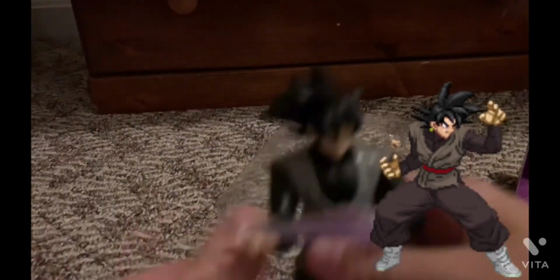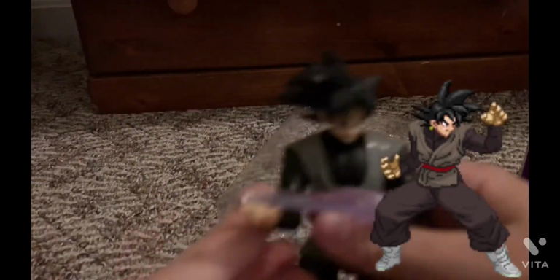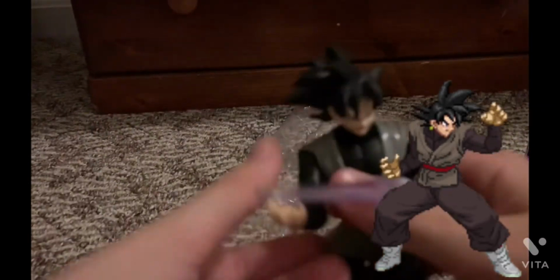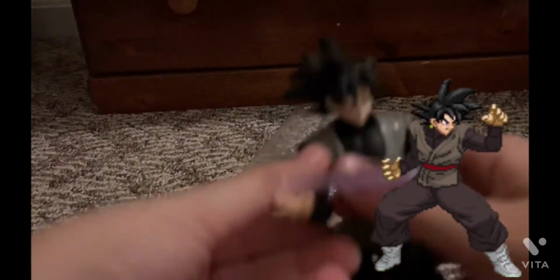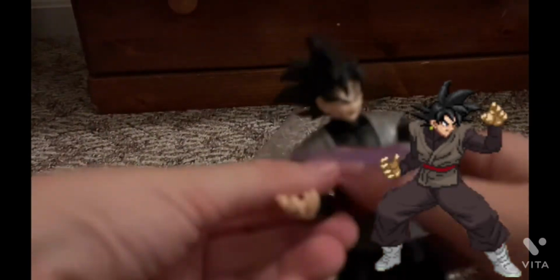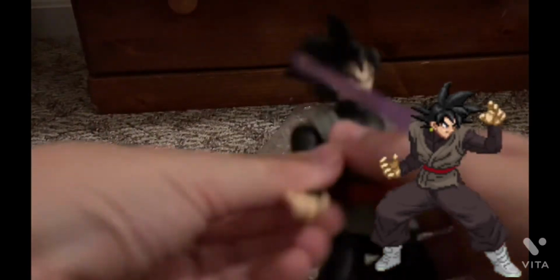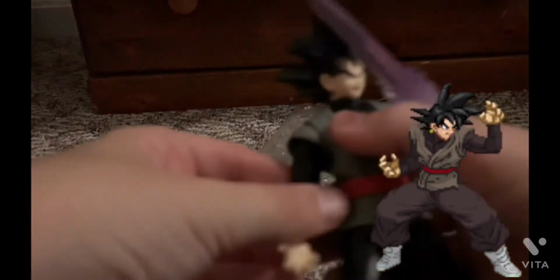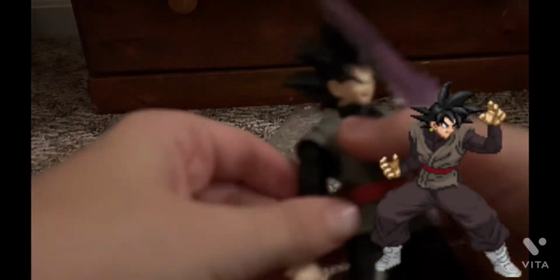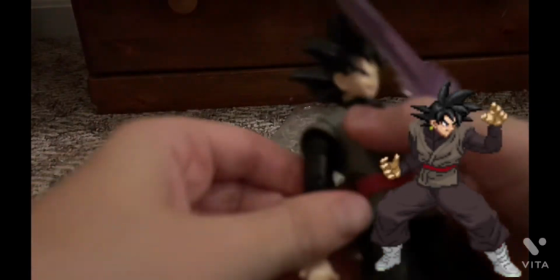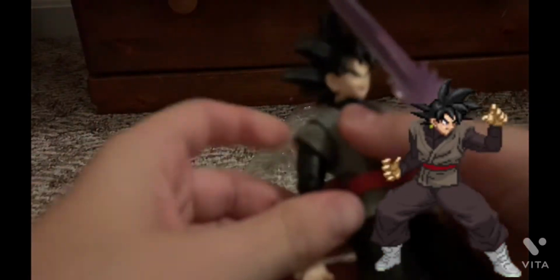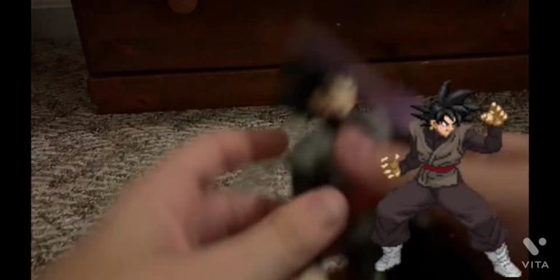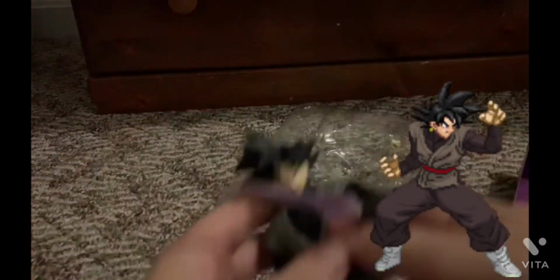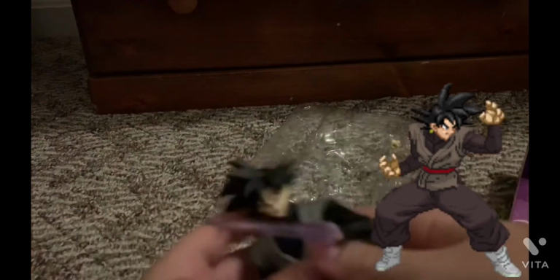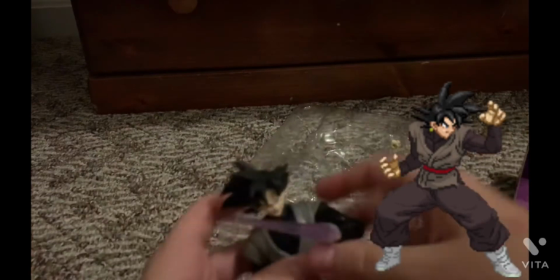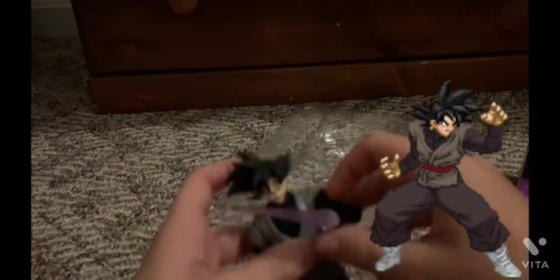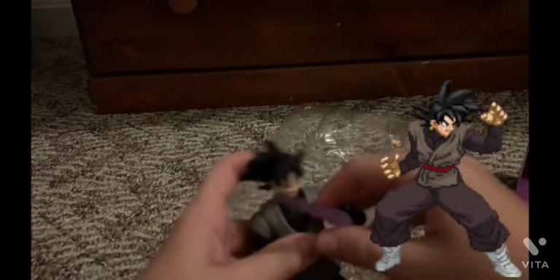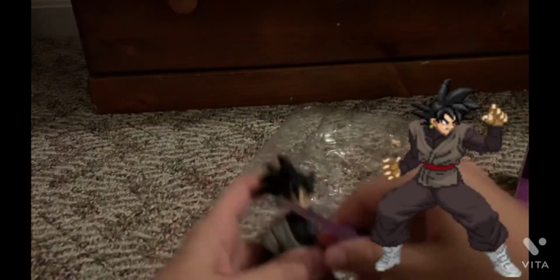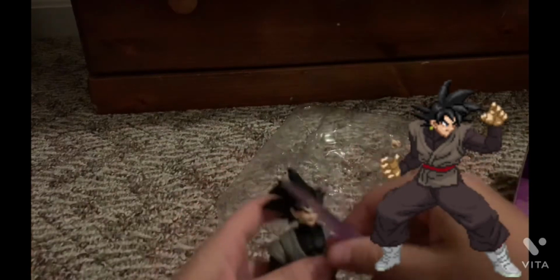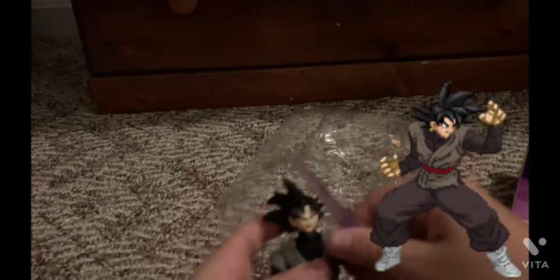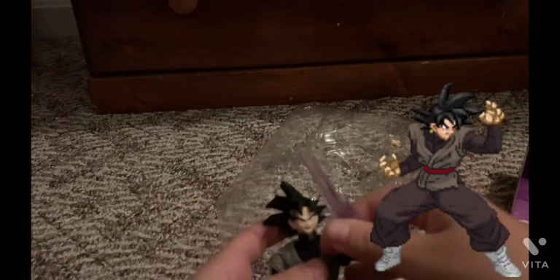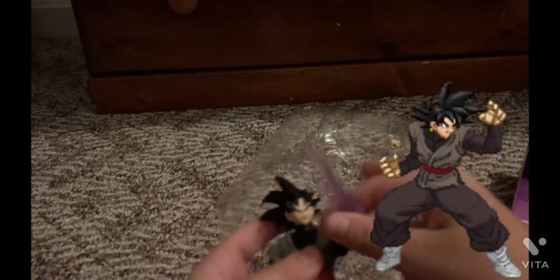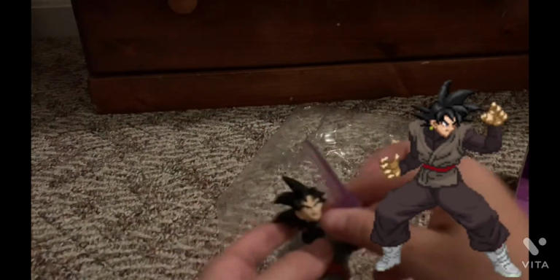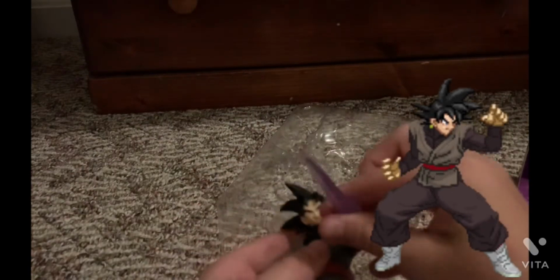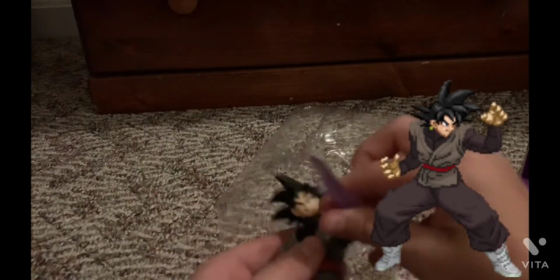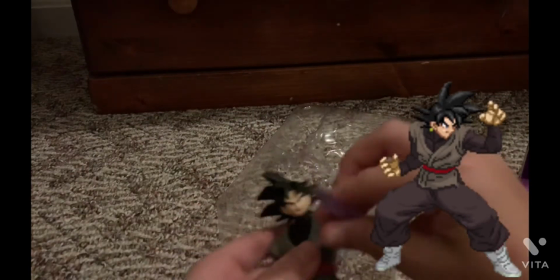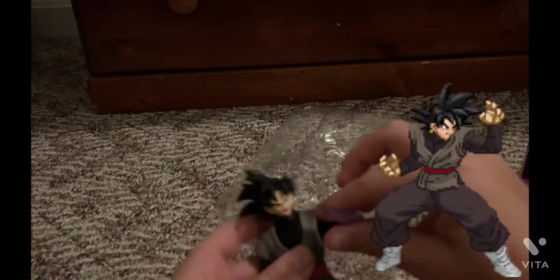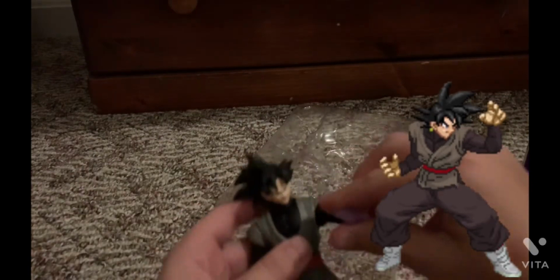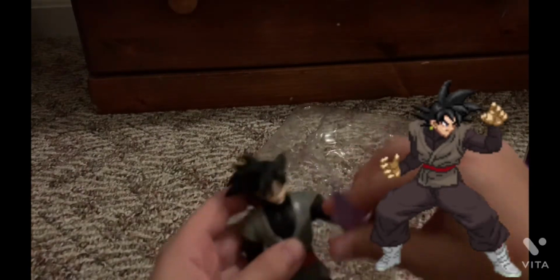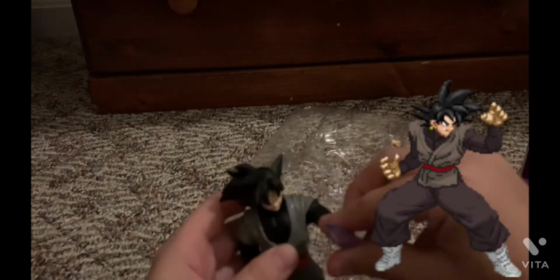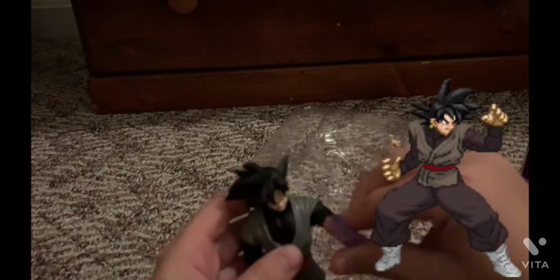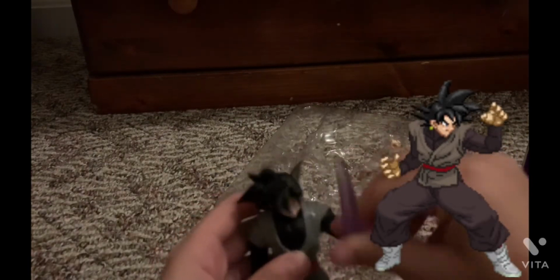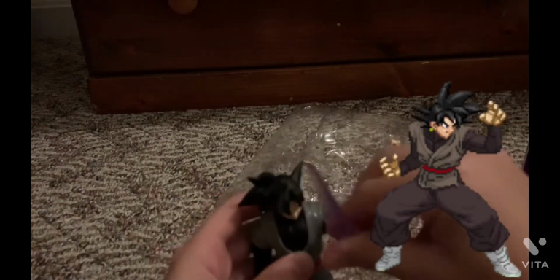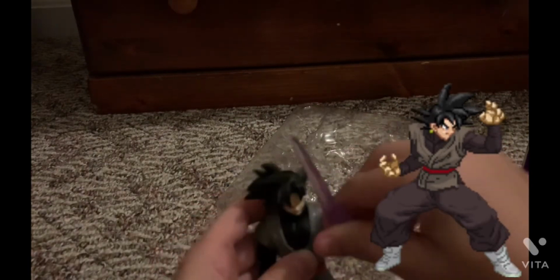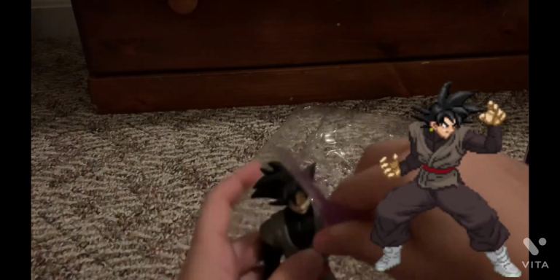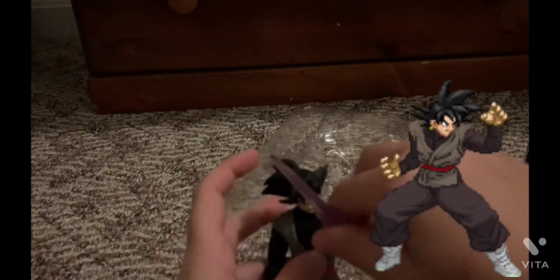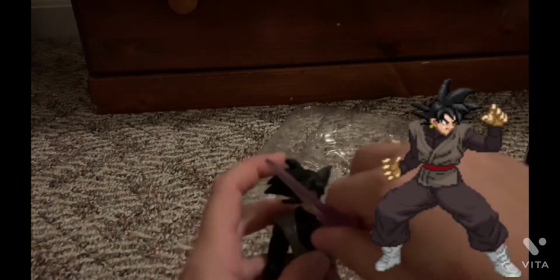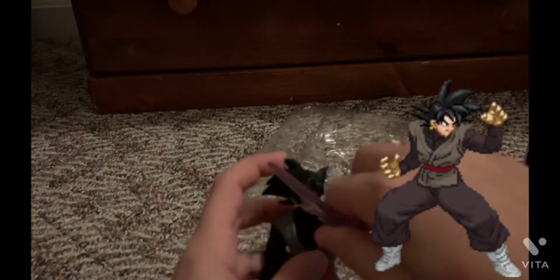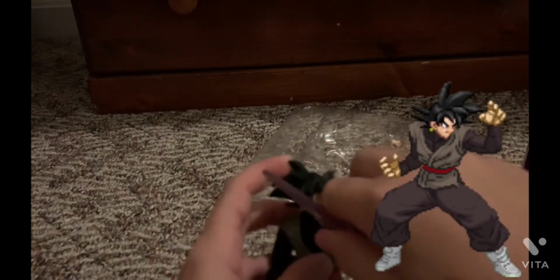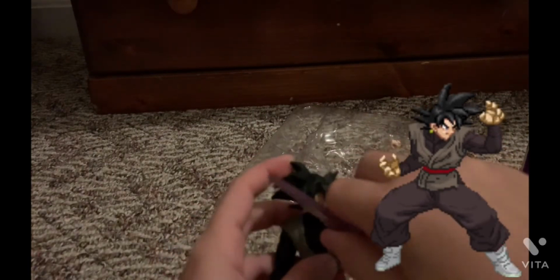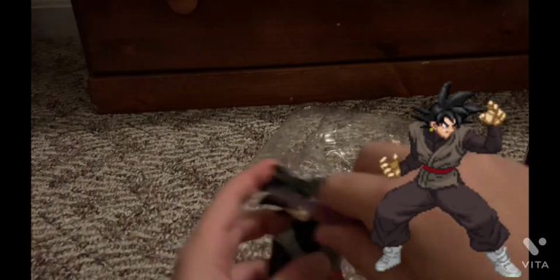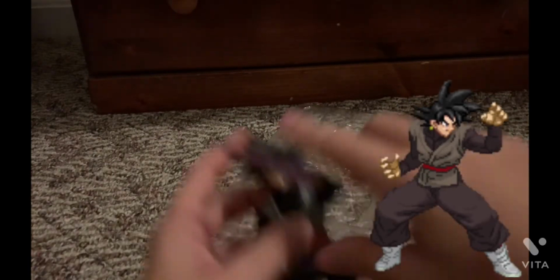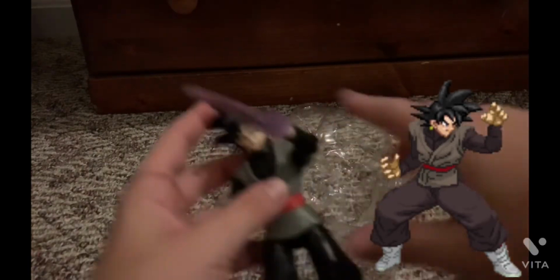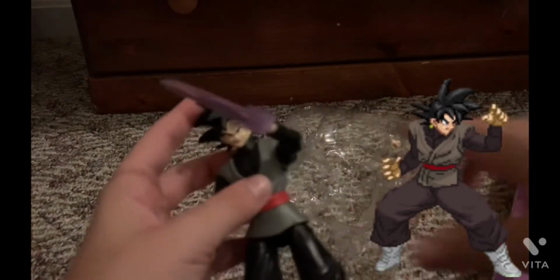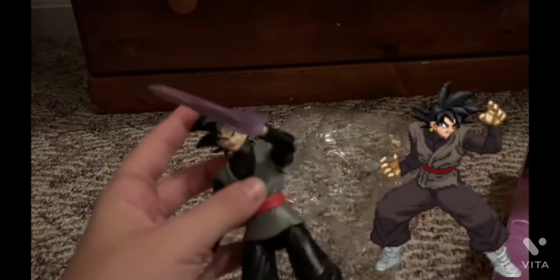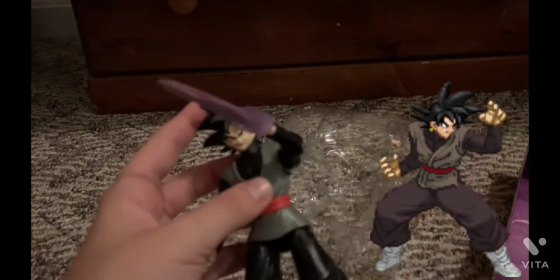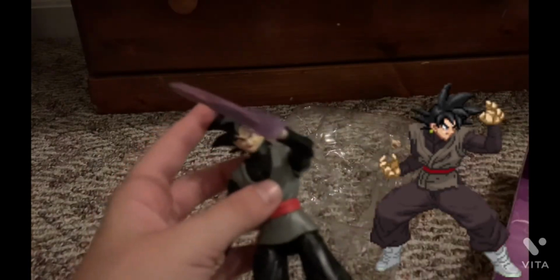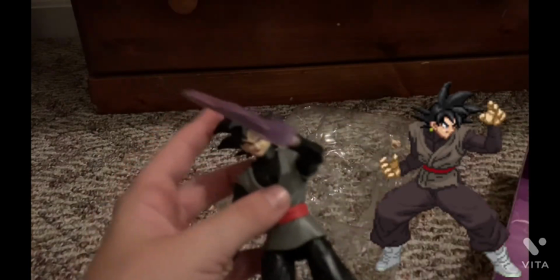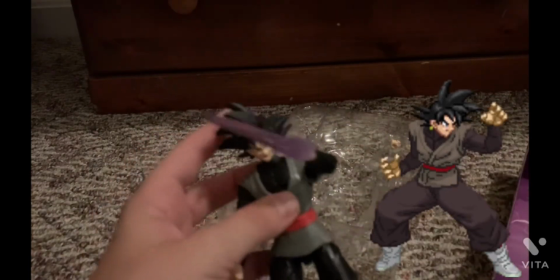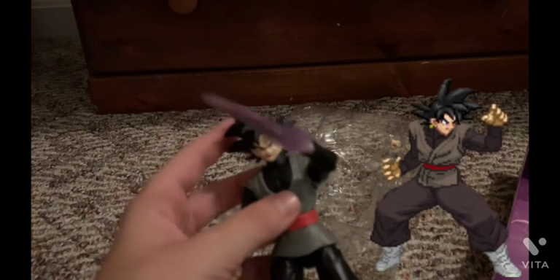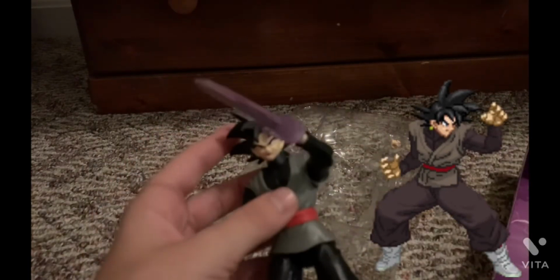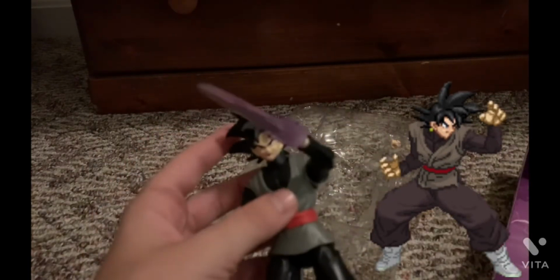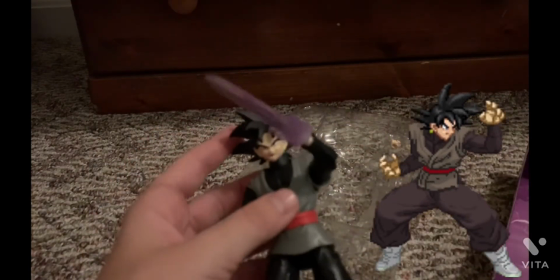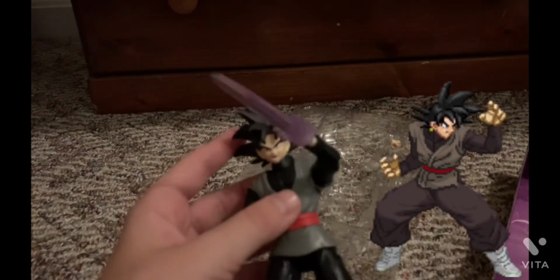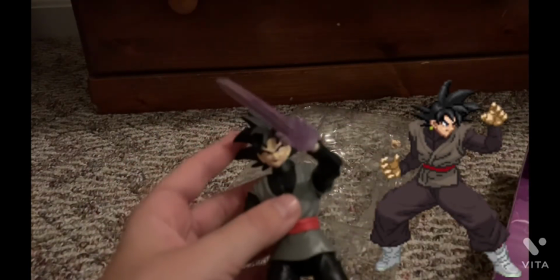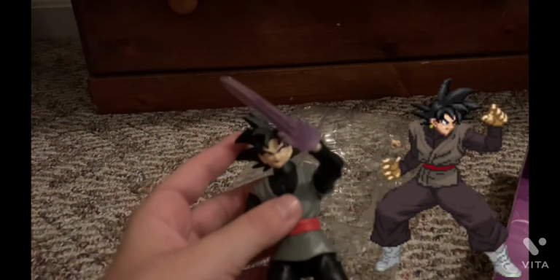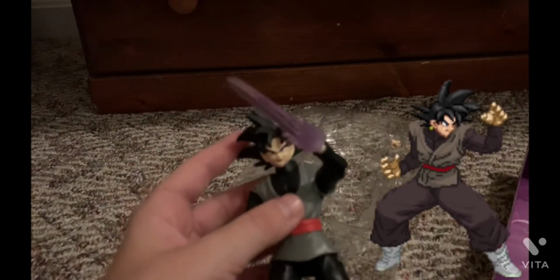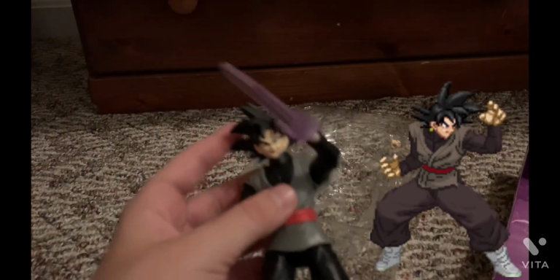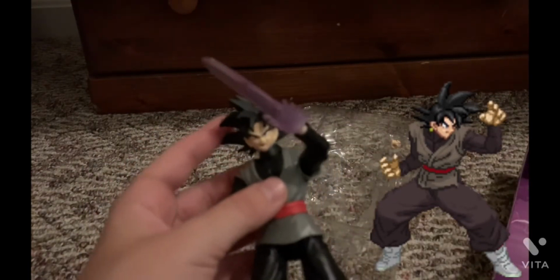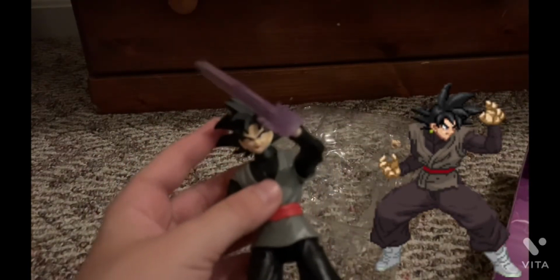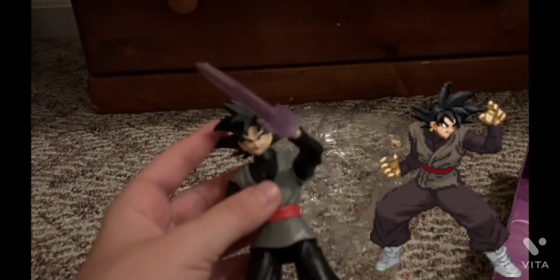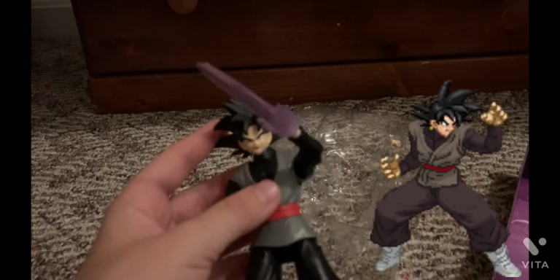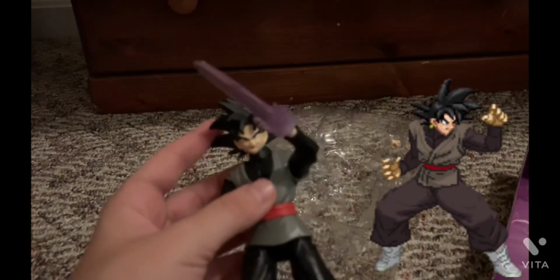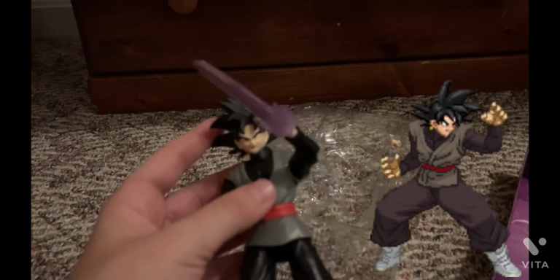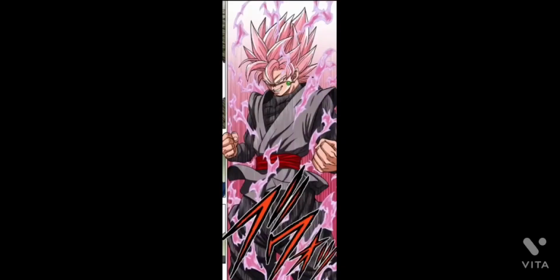Stop motion coming soon — try not to kill anybody. Yeah, bye!